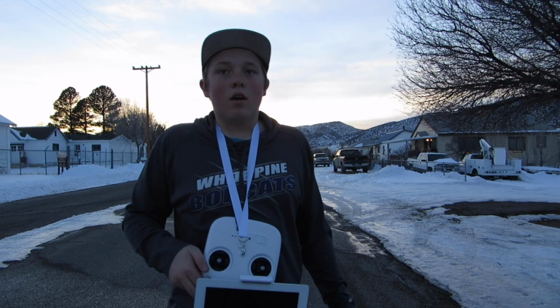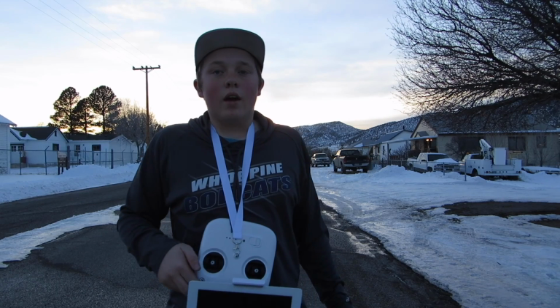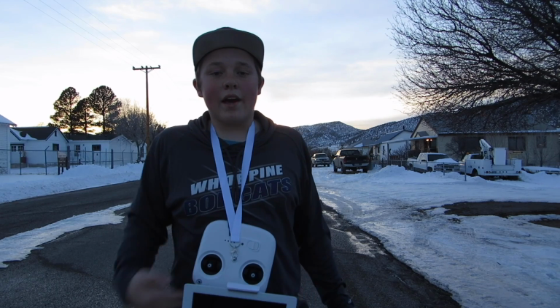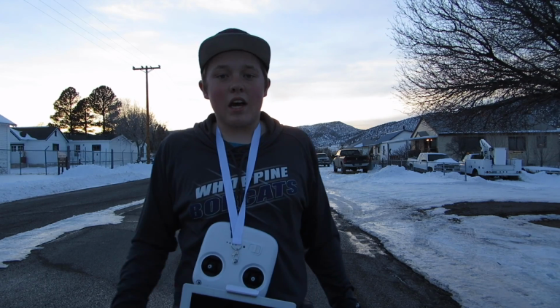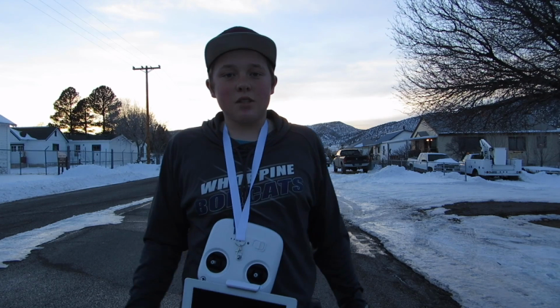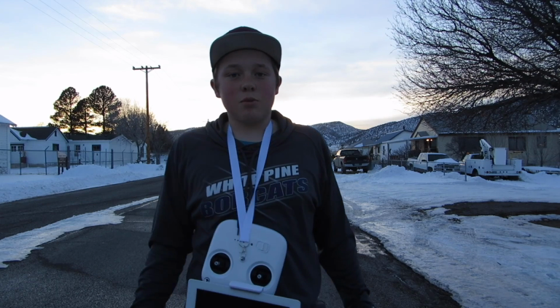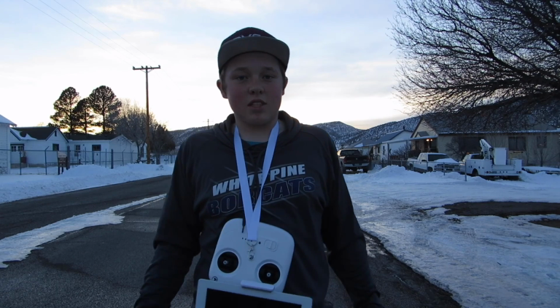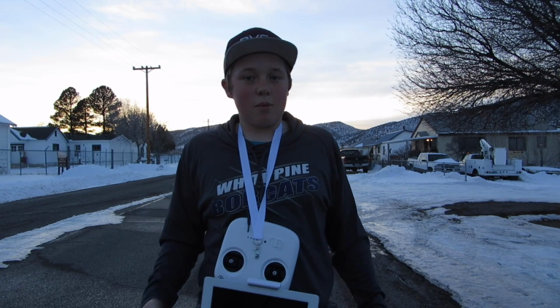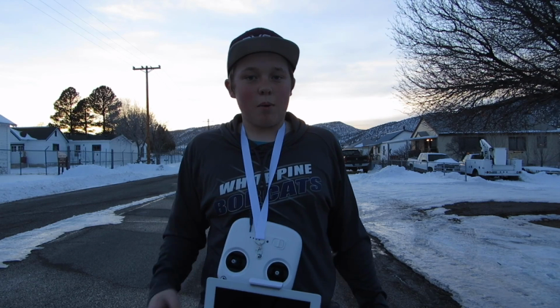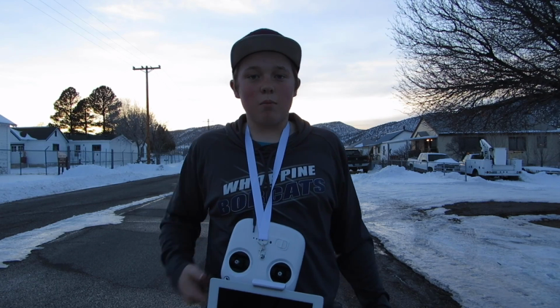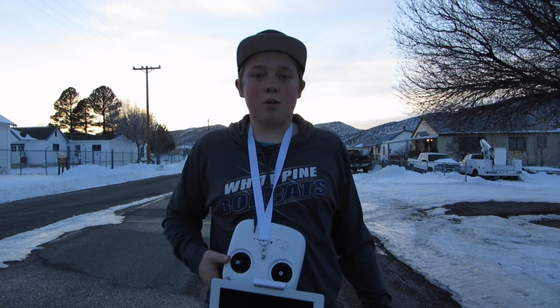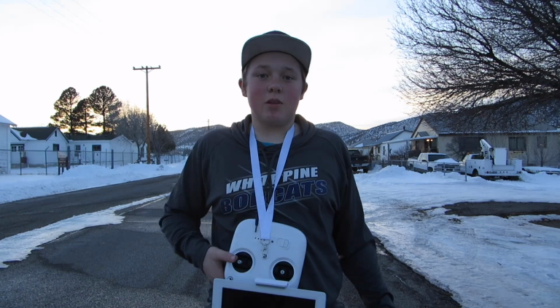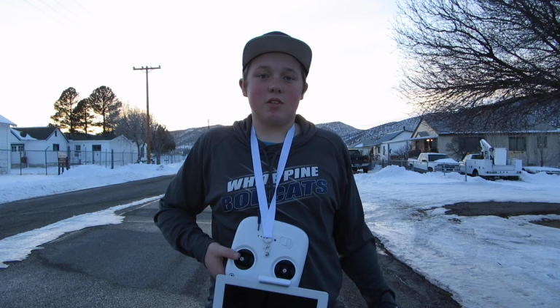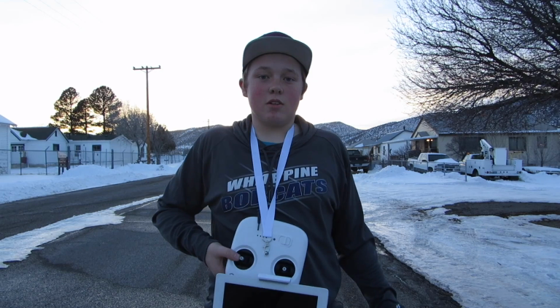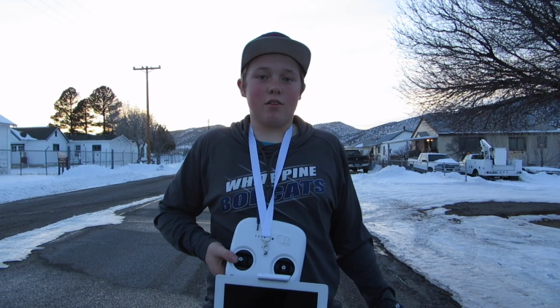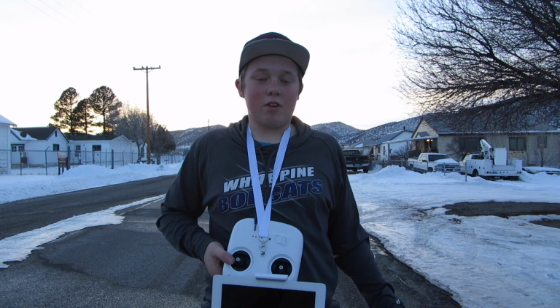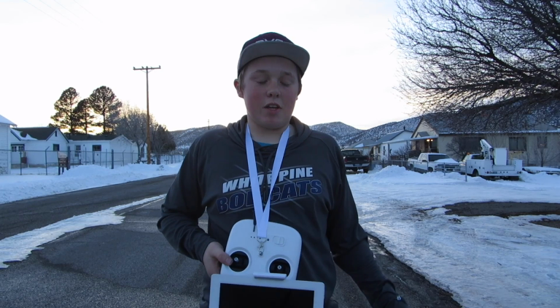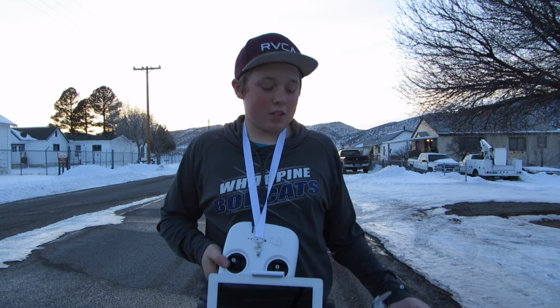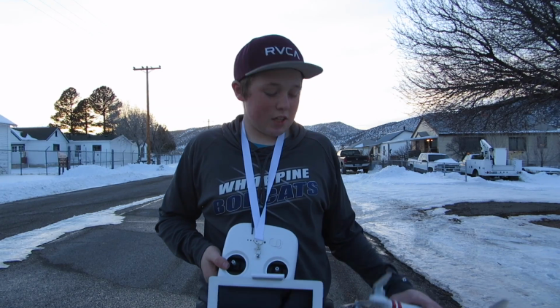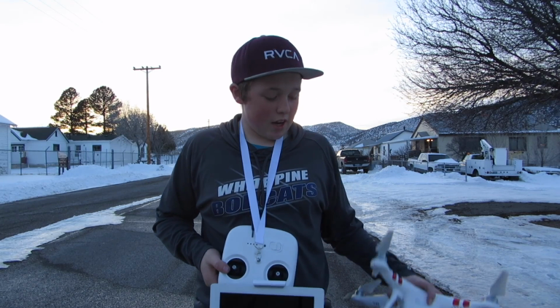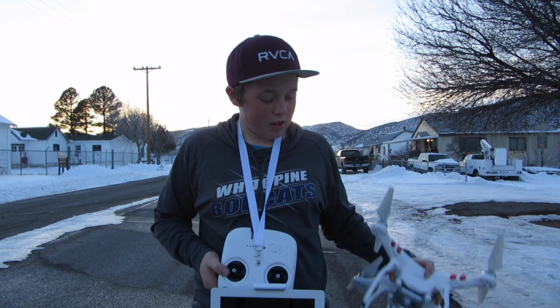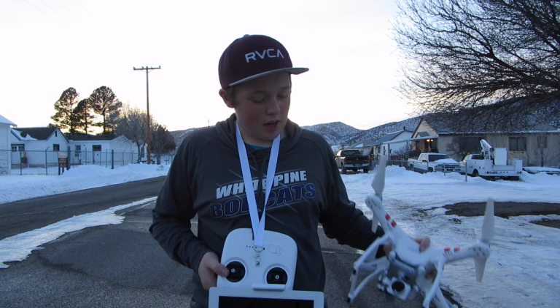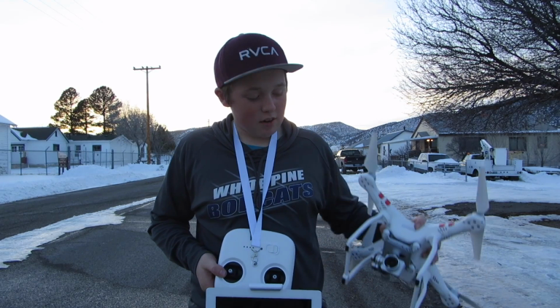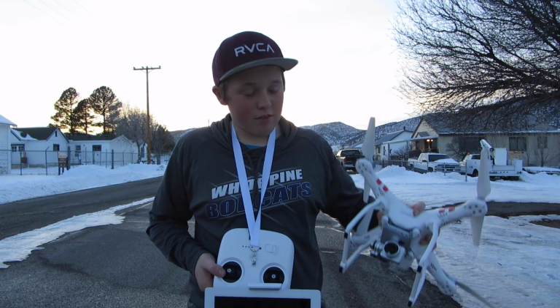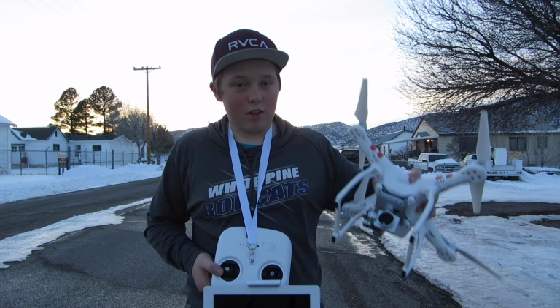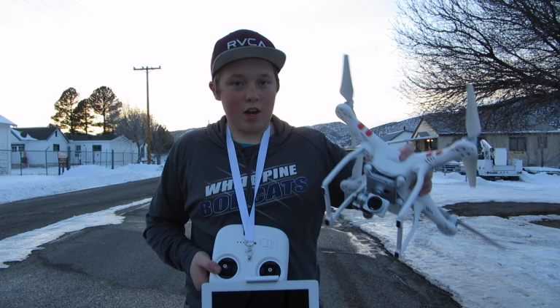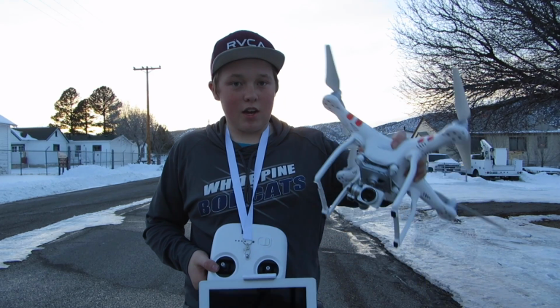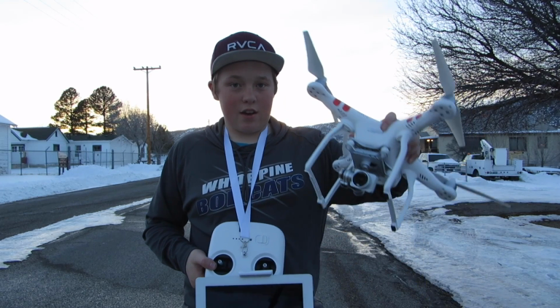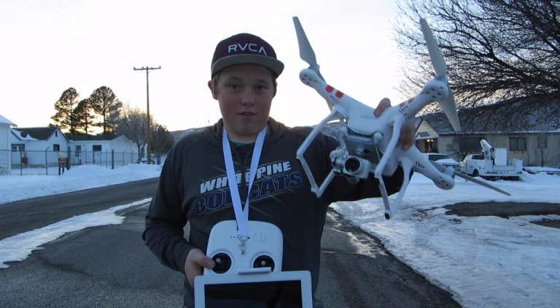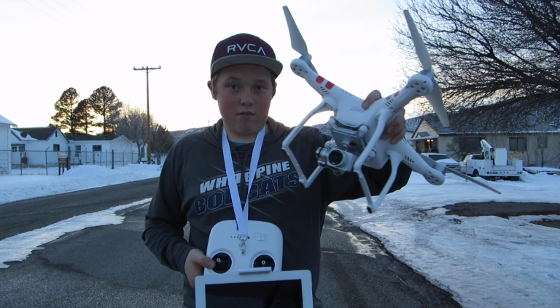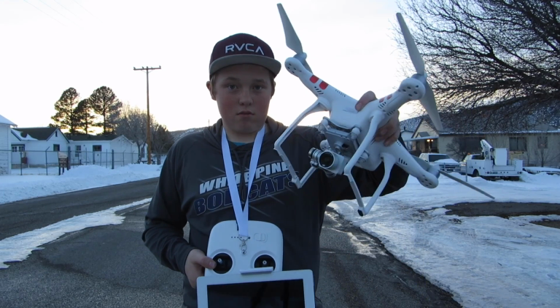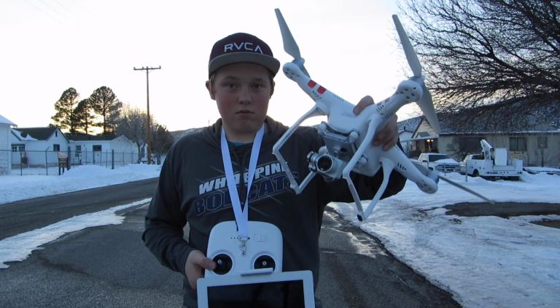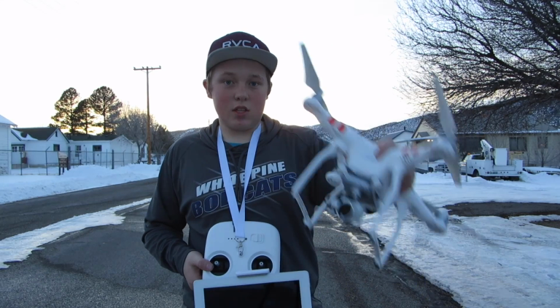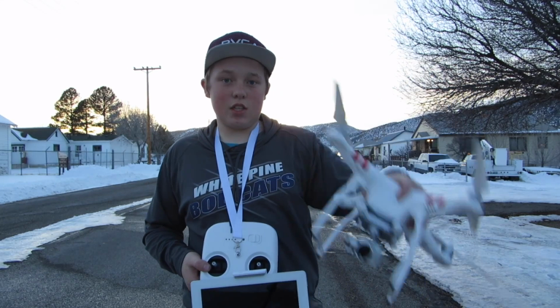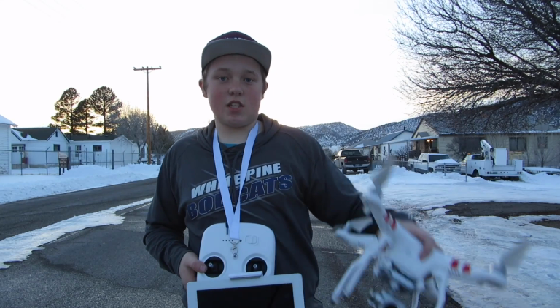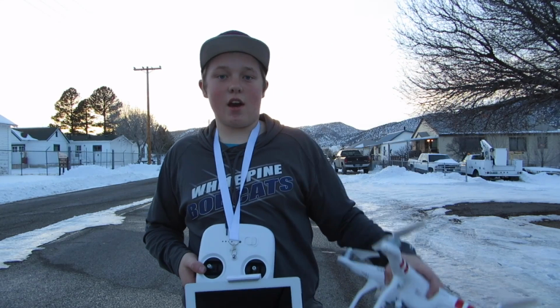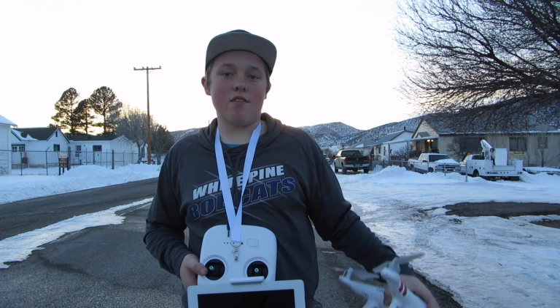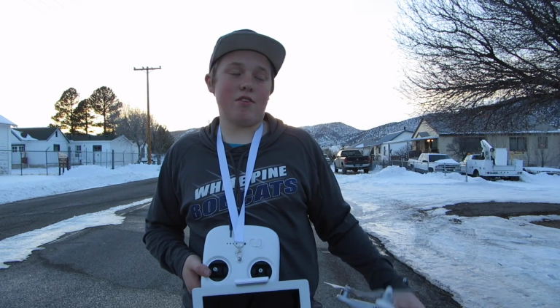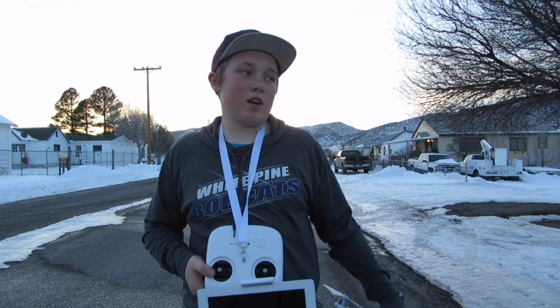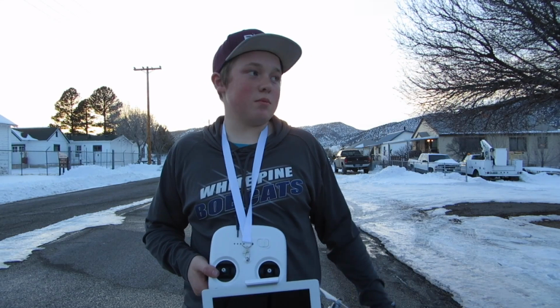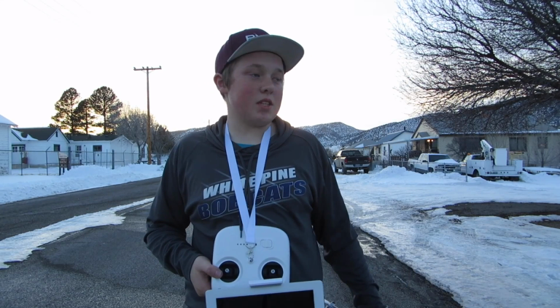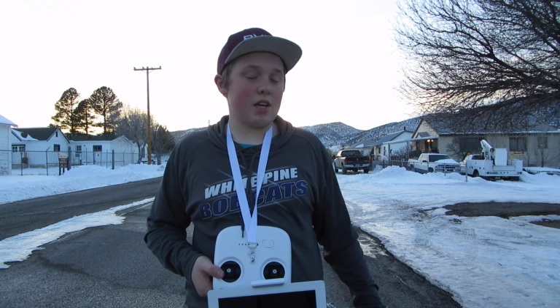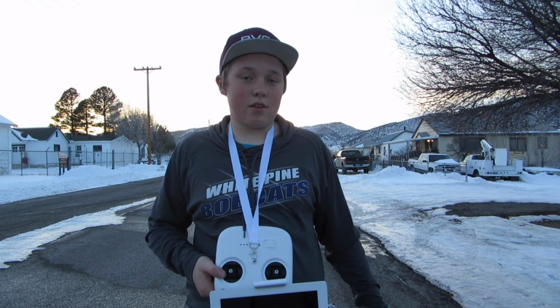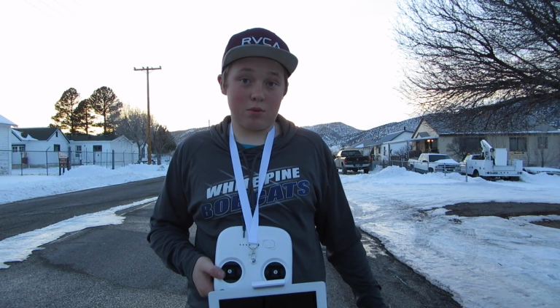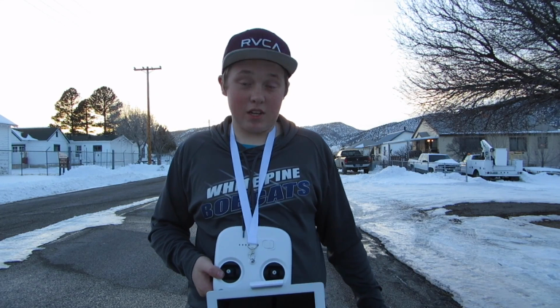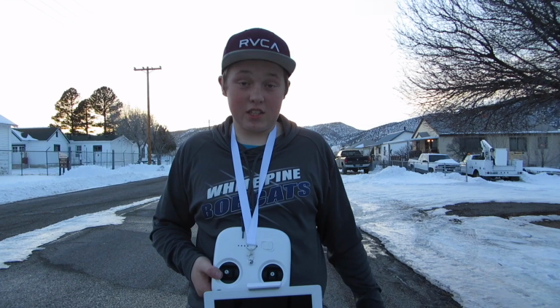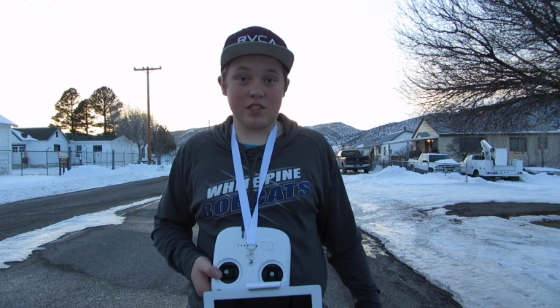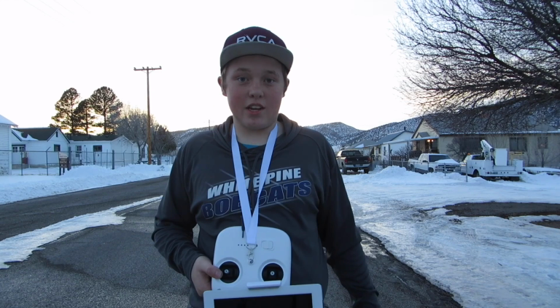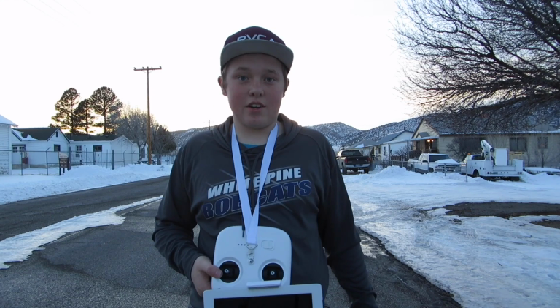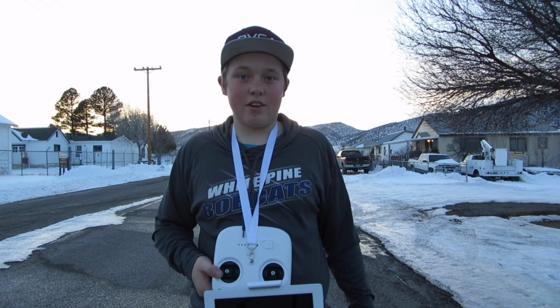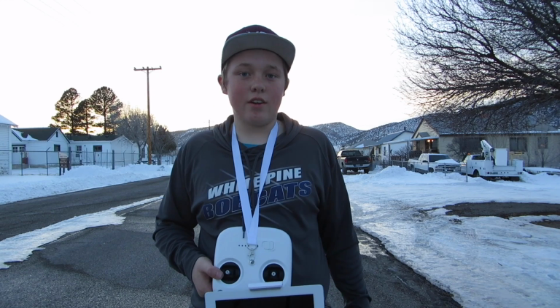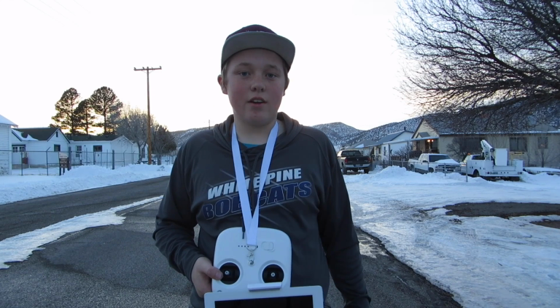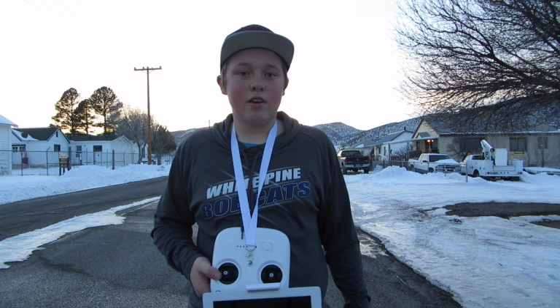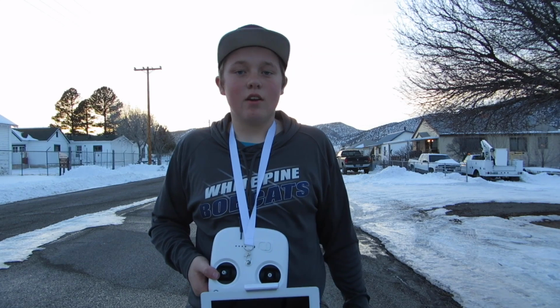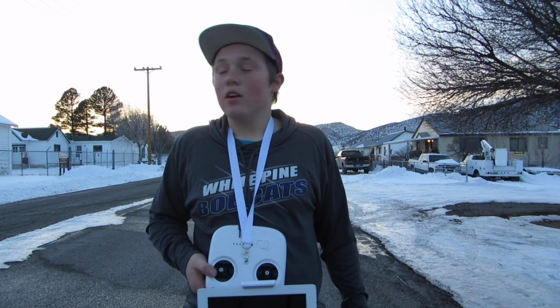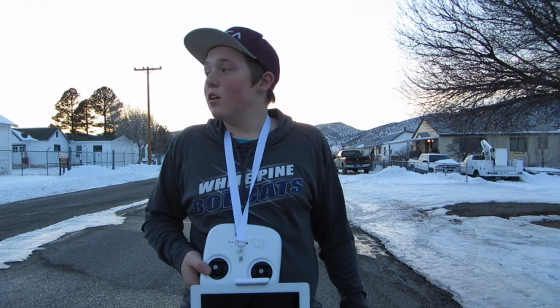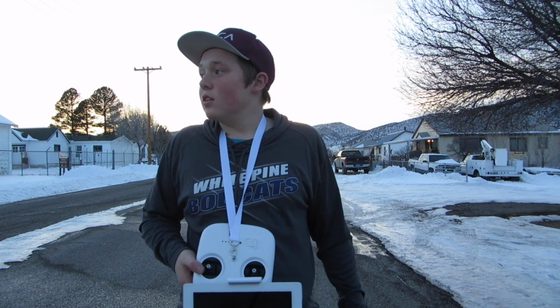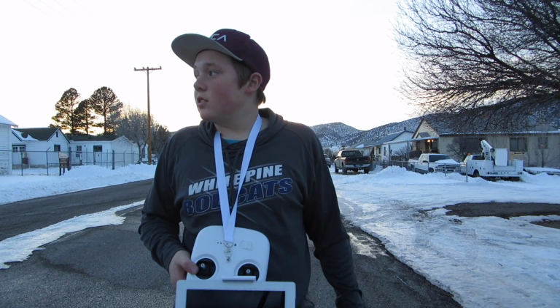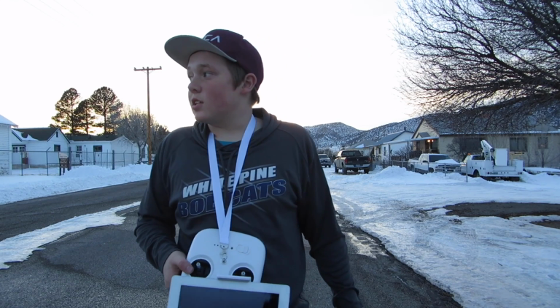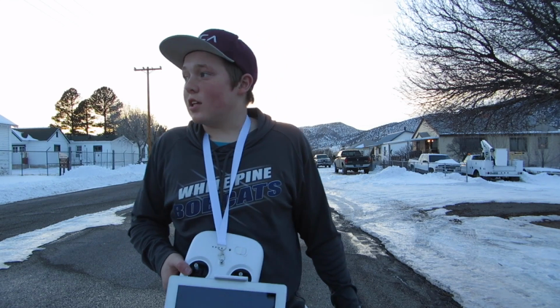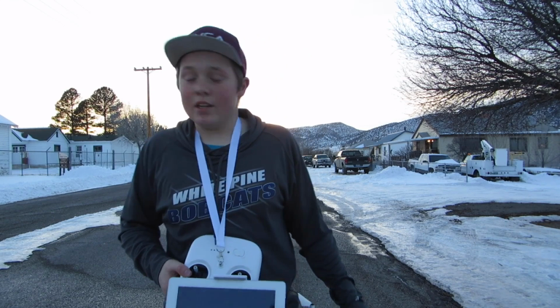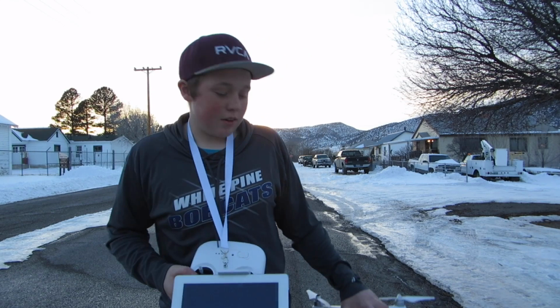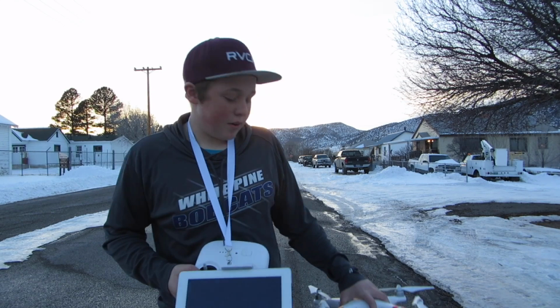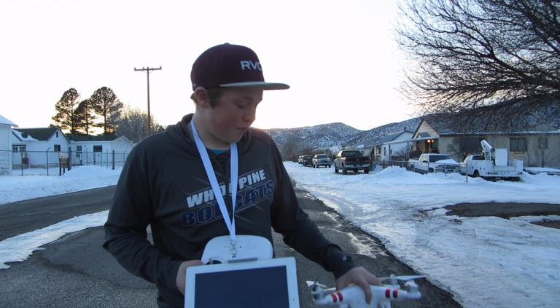Hey guys, what's up? I'm going to be doing a video today on how to fly a DJI Phantom 3 Standard. So let's get into it.